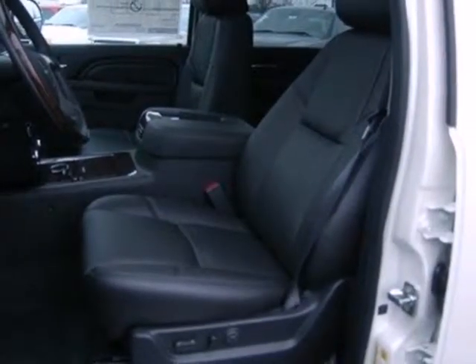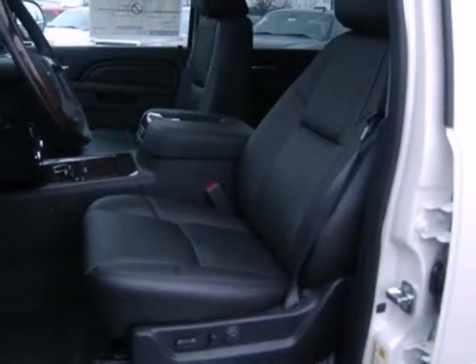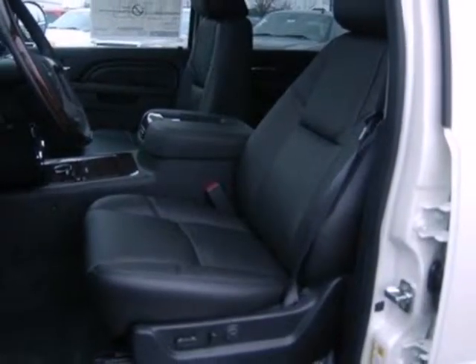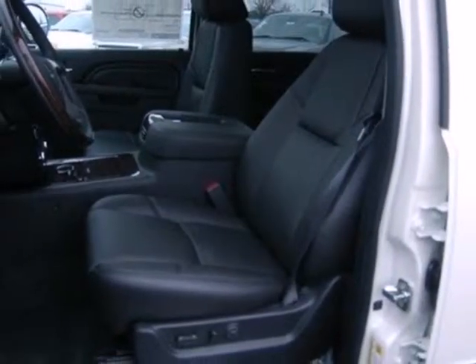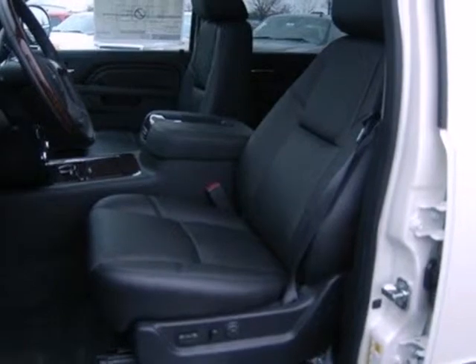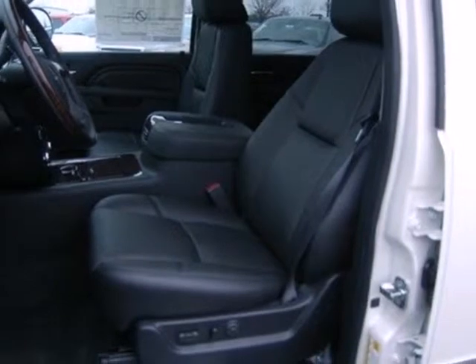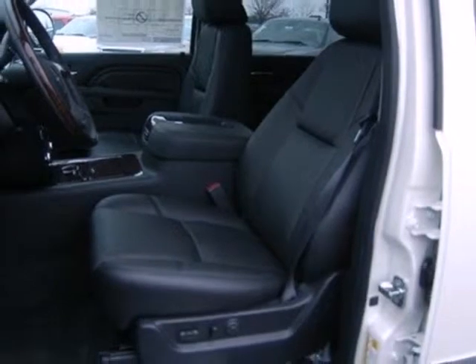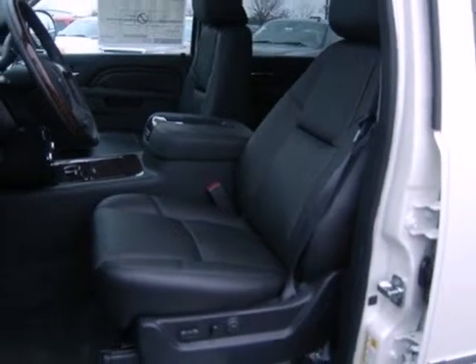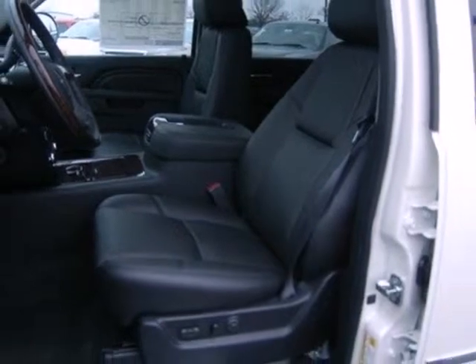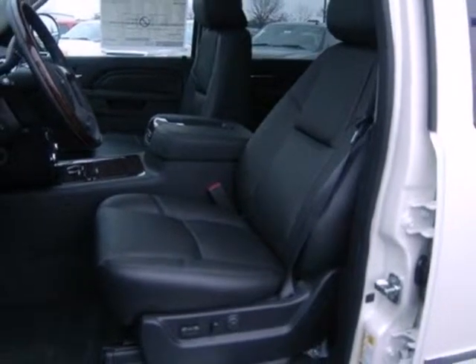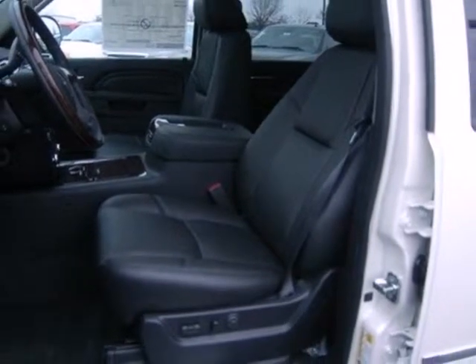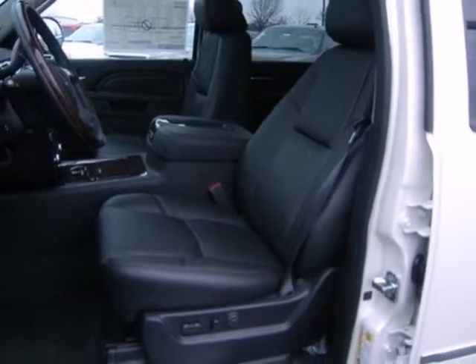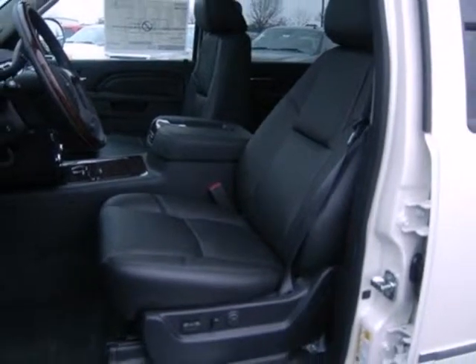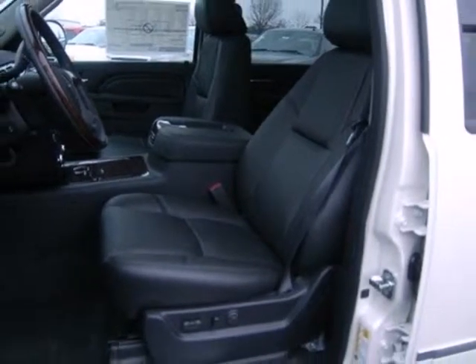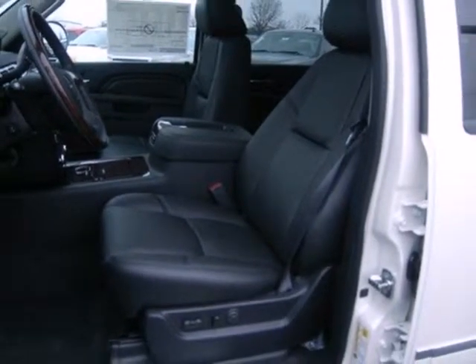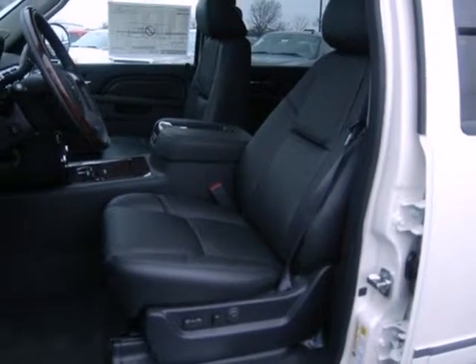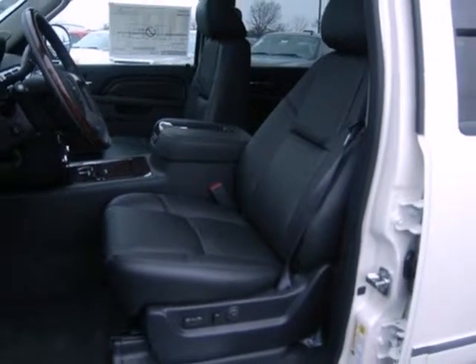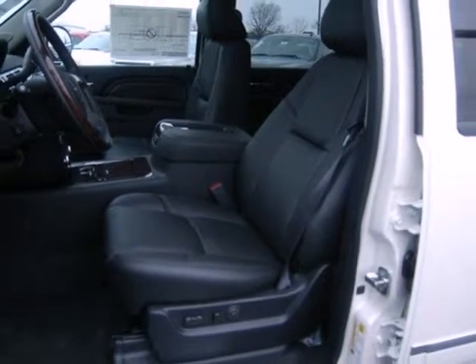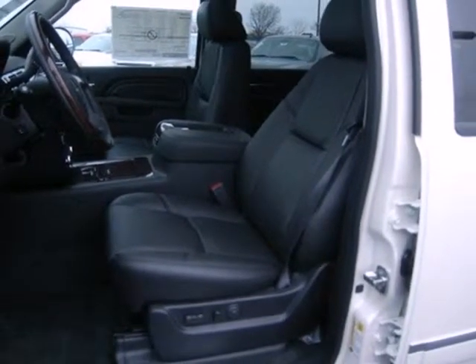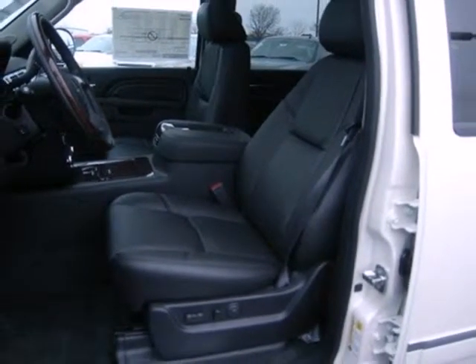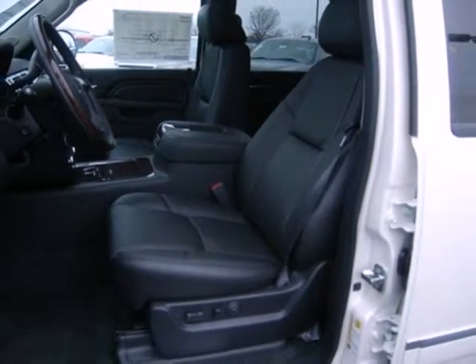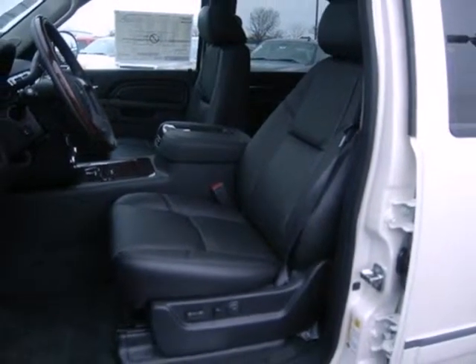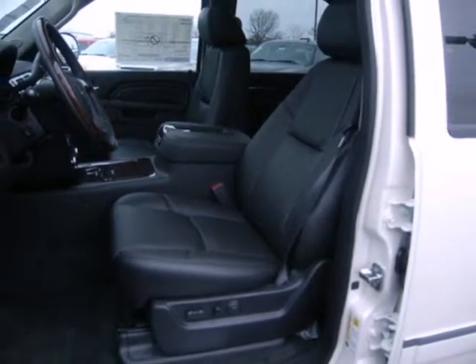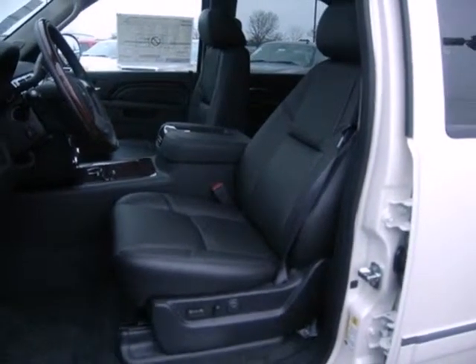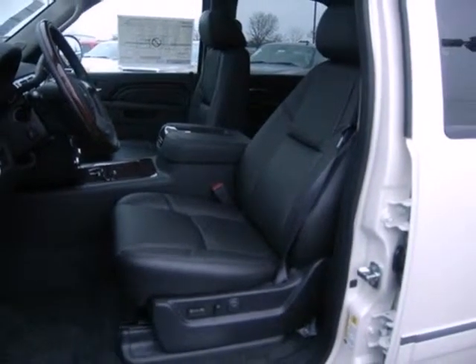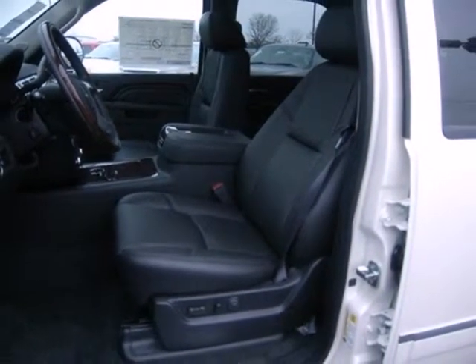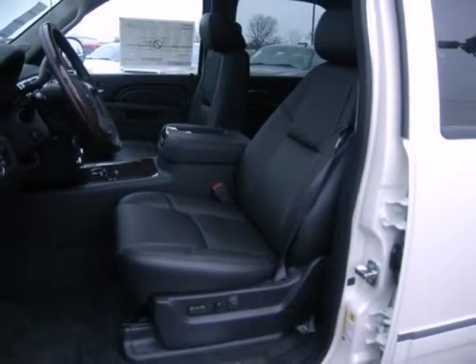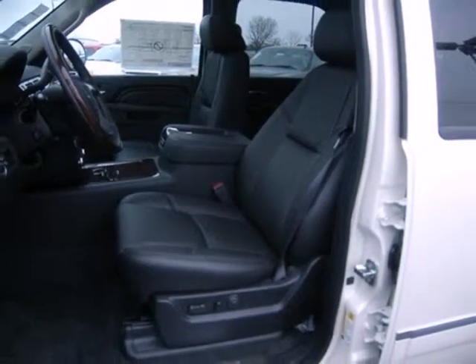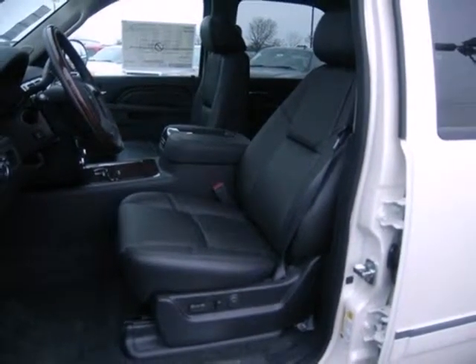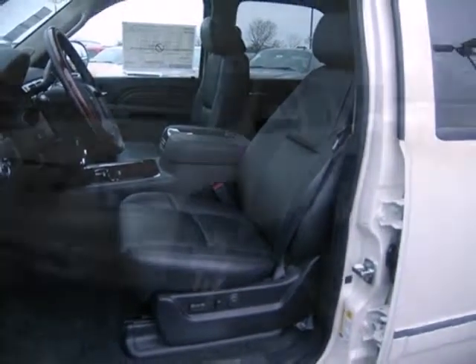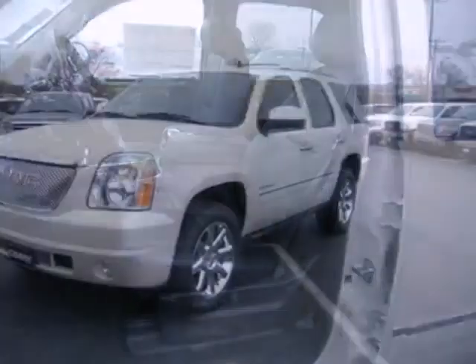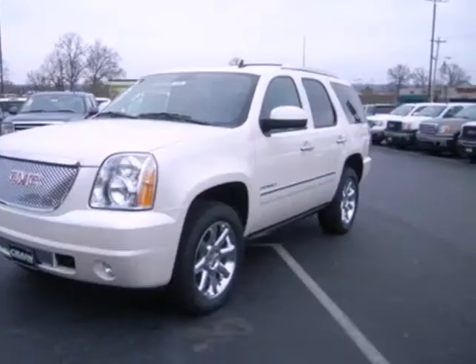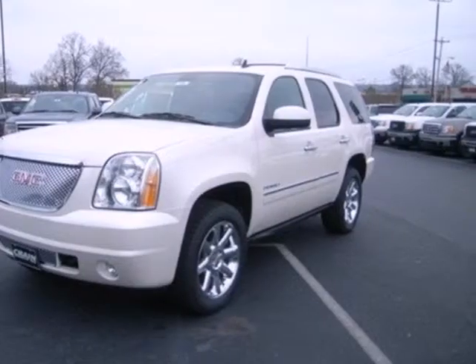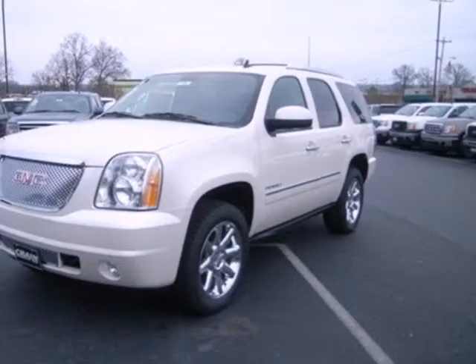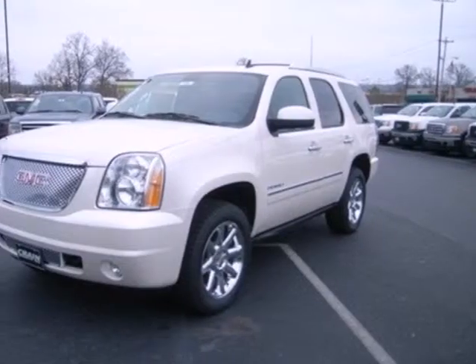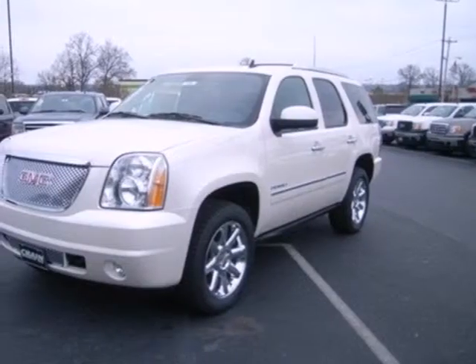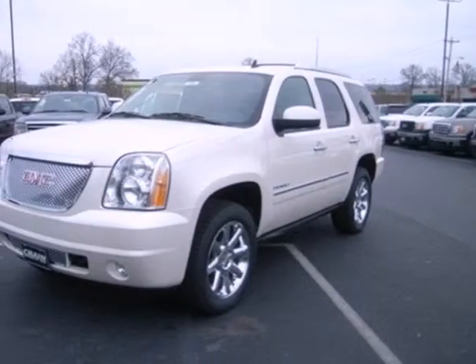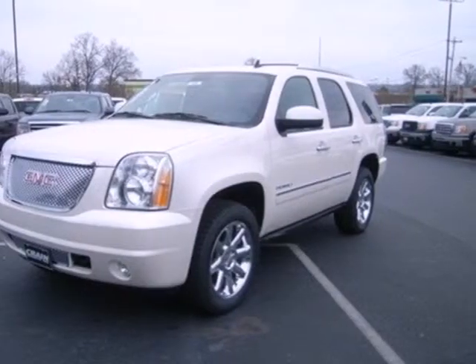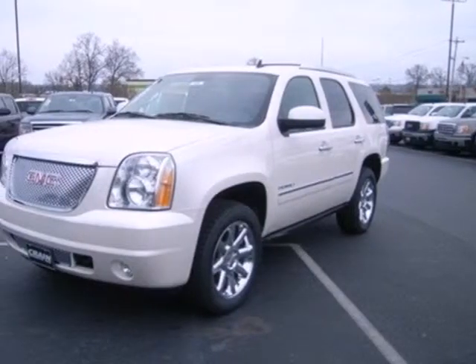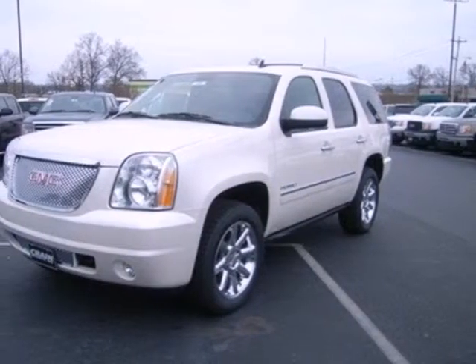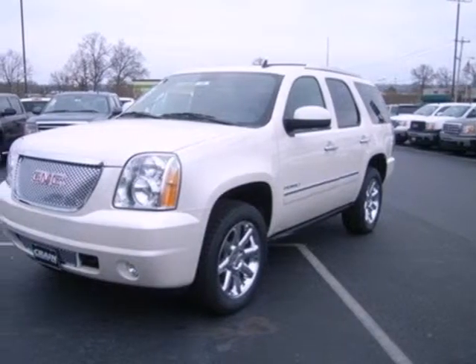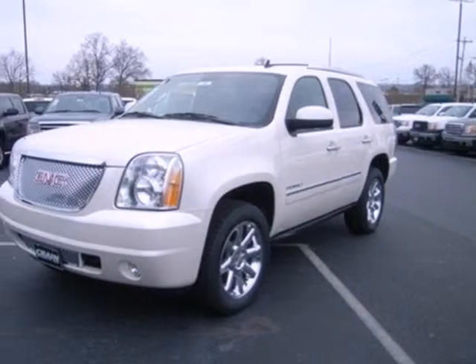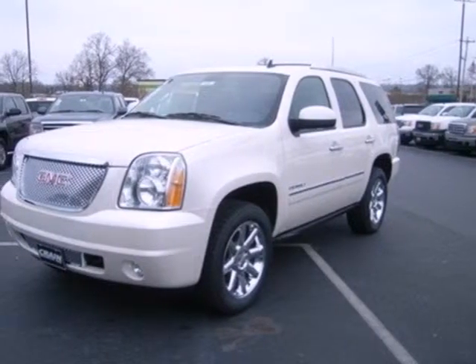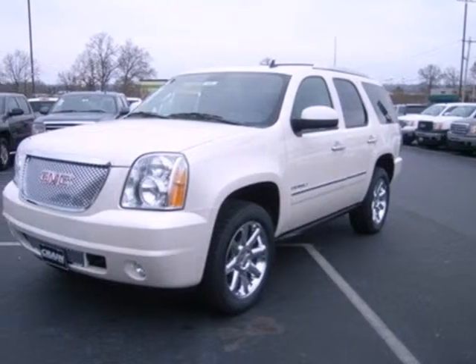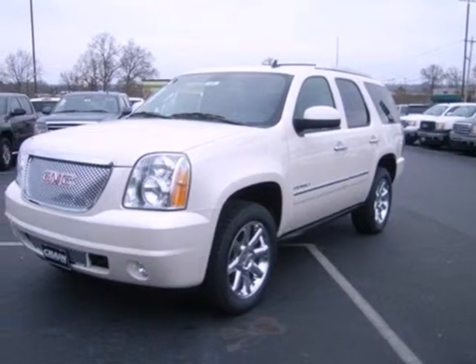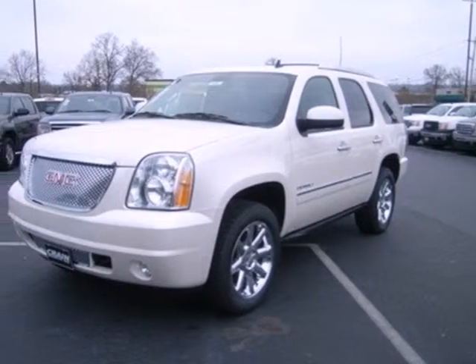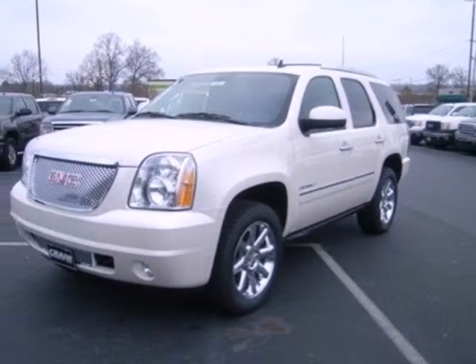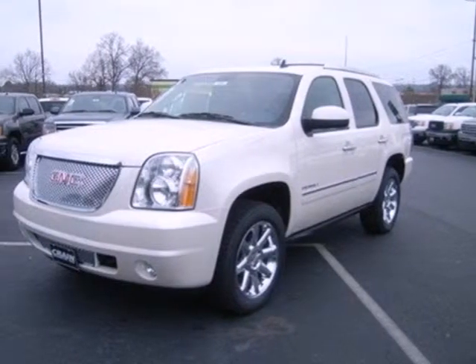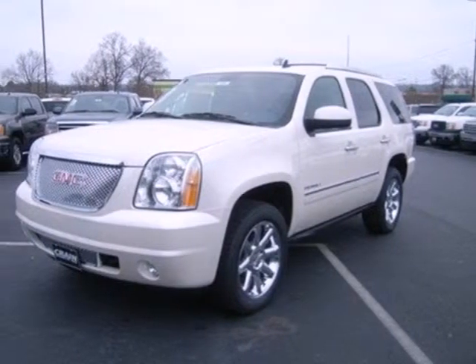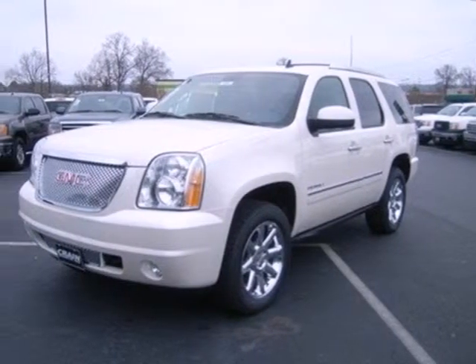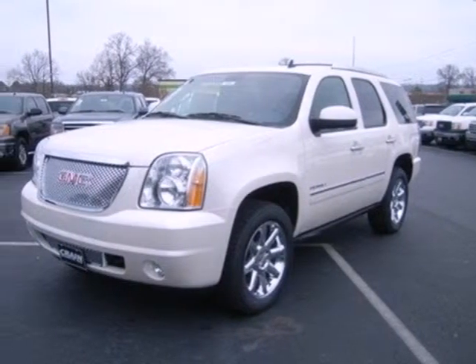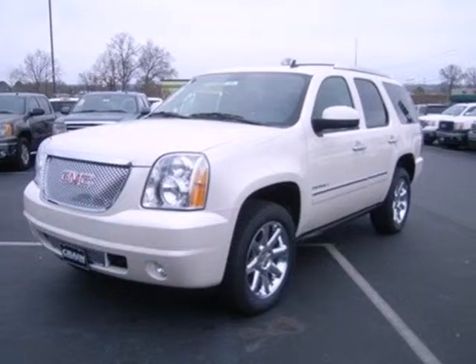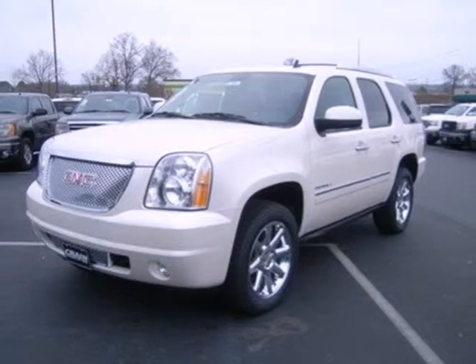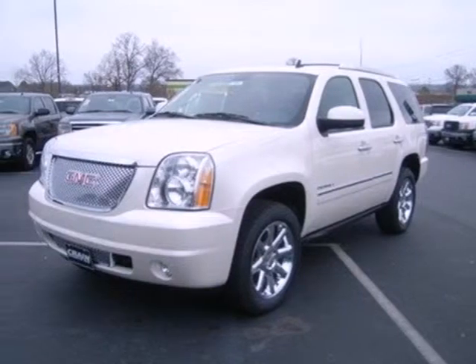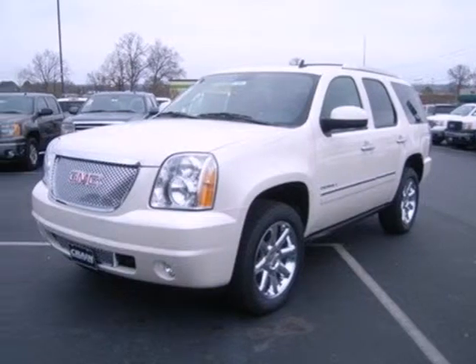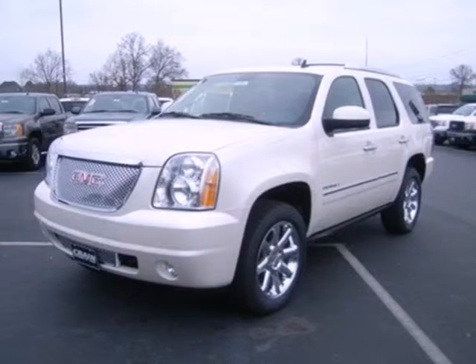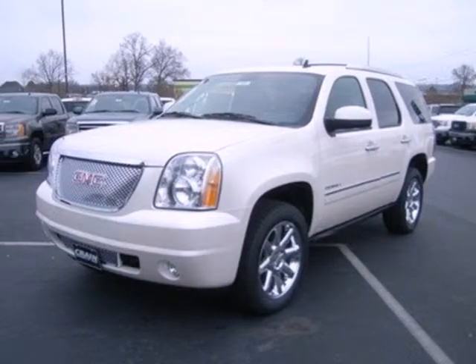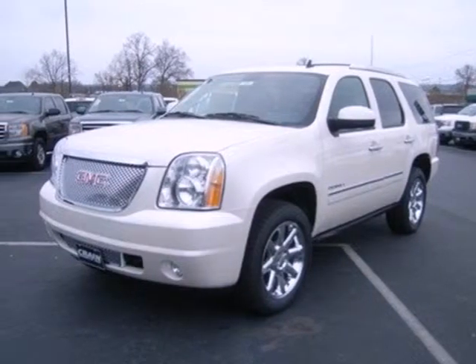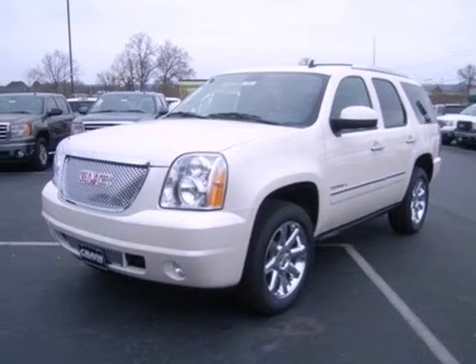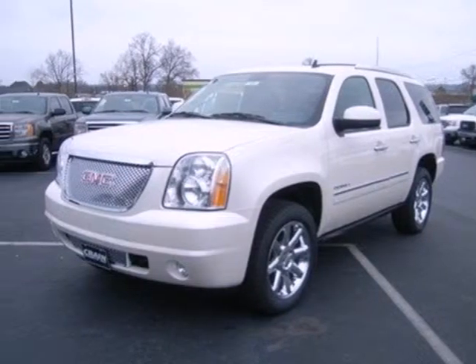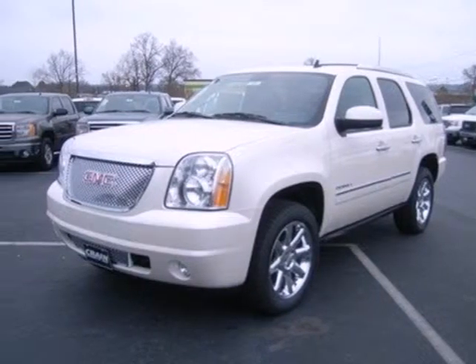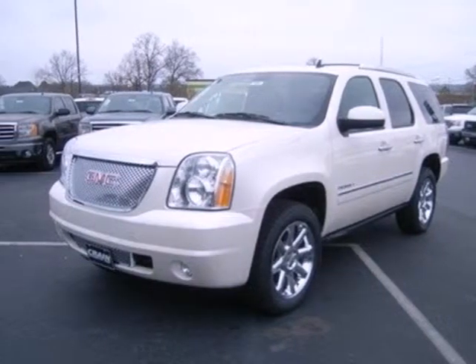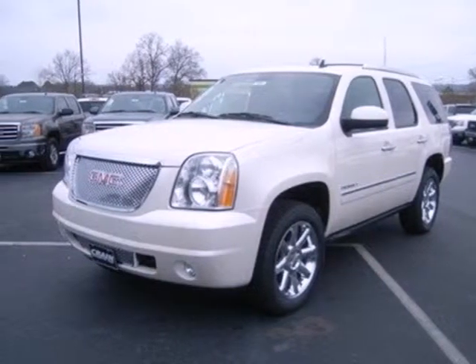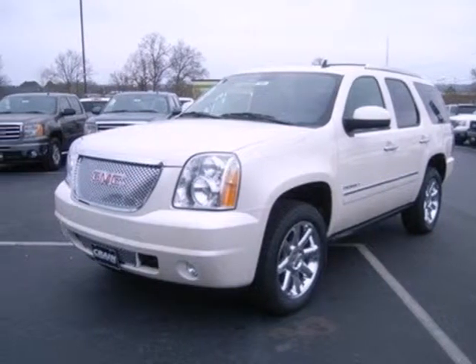With enough power and toughness to handle any task, you should strongly consider this Yukon. Take a drive in one today.